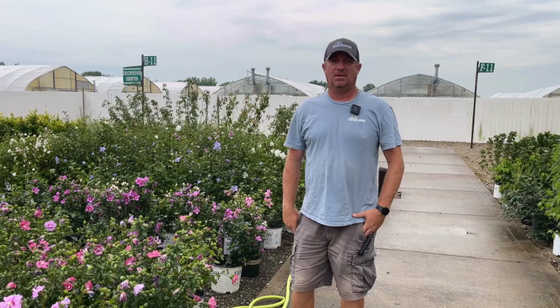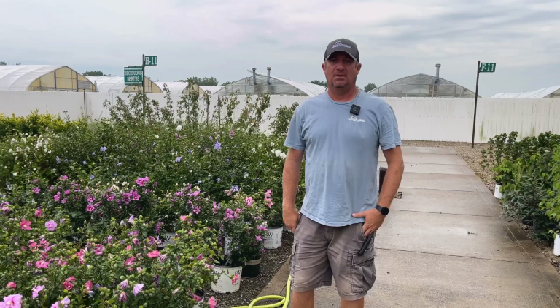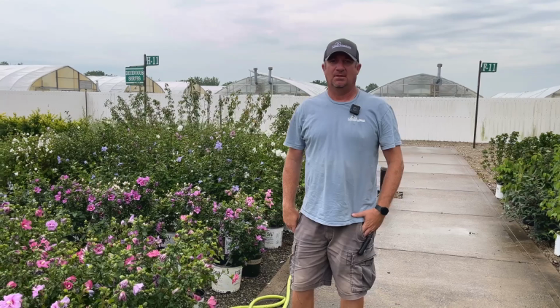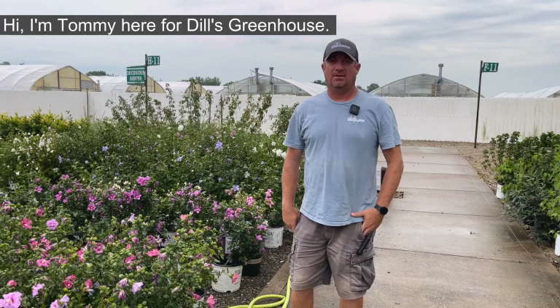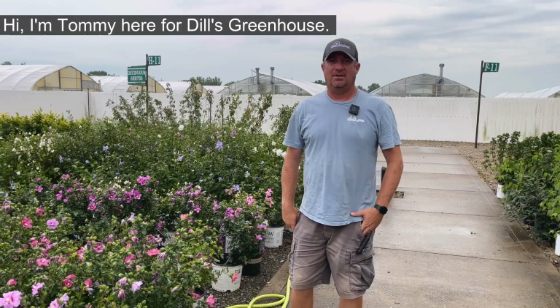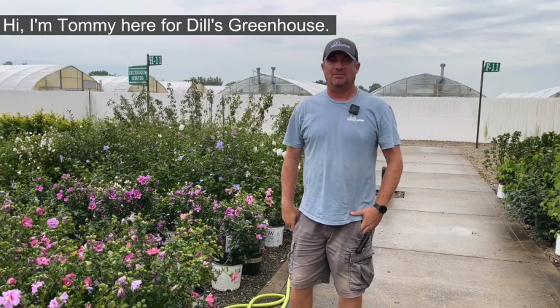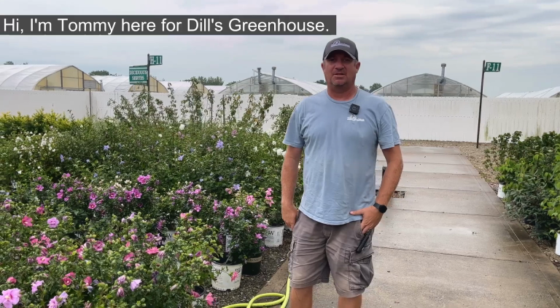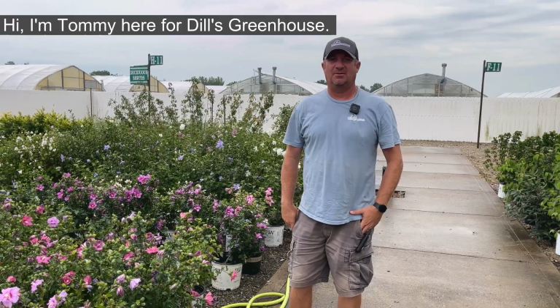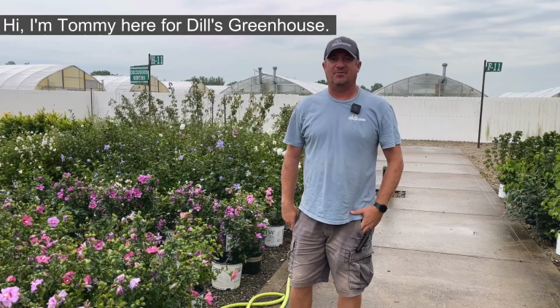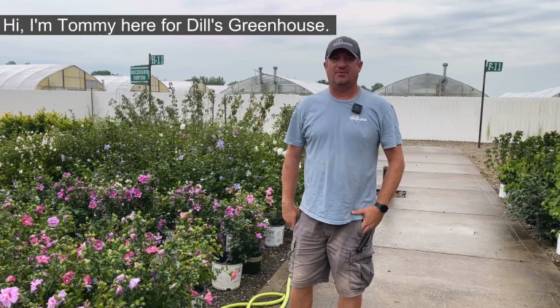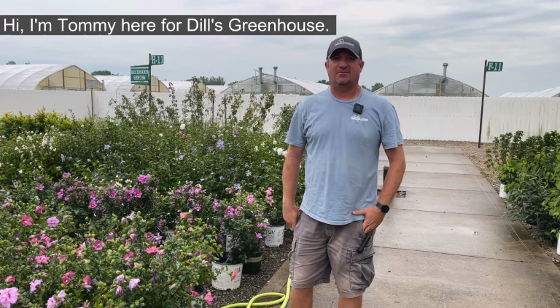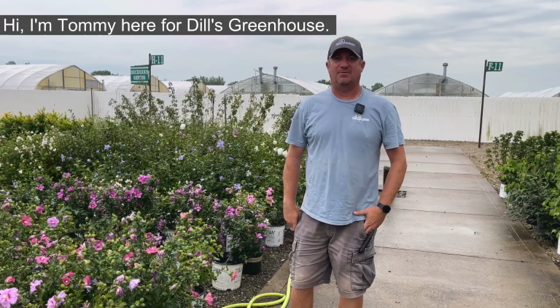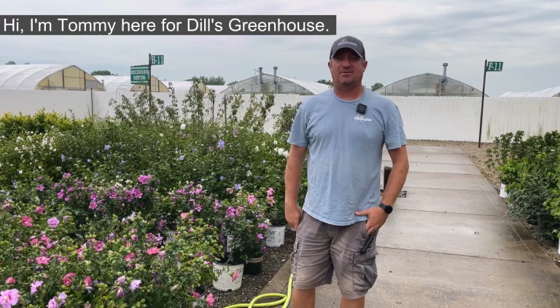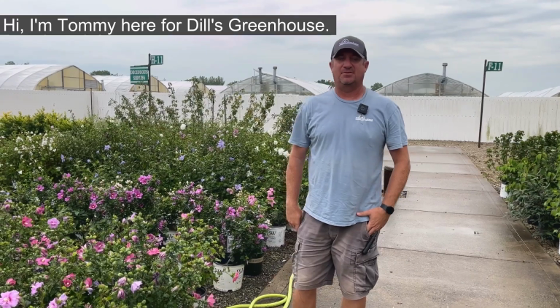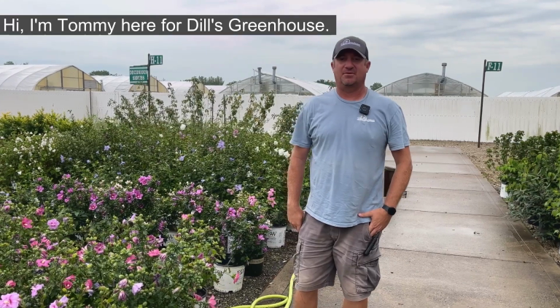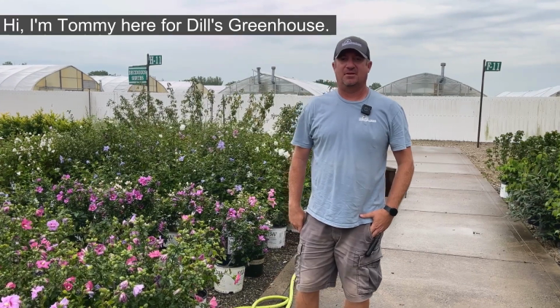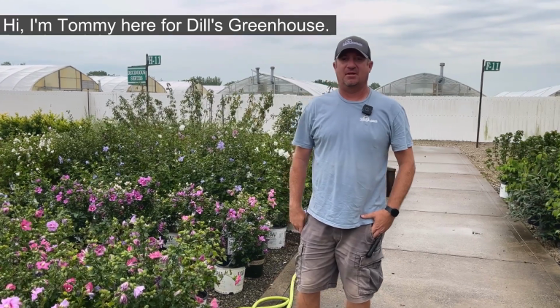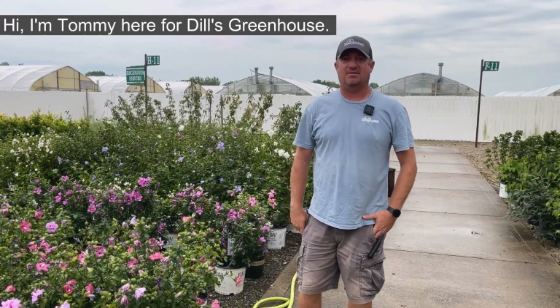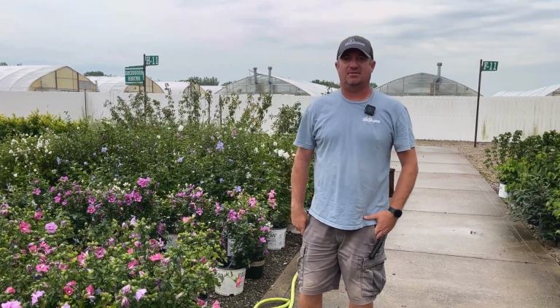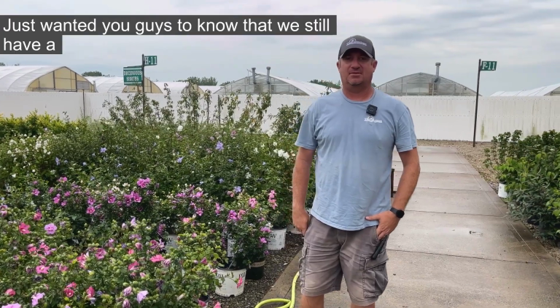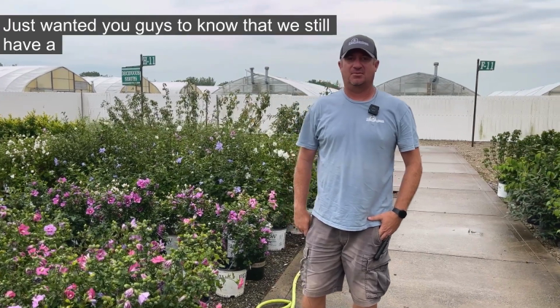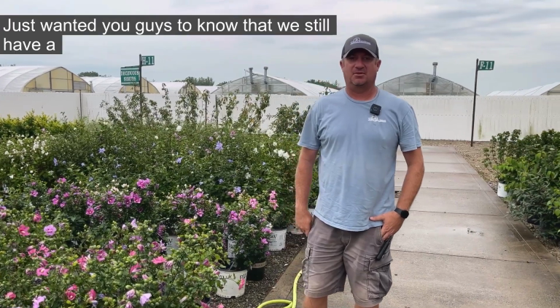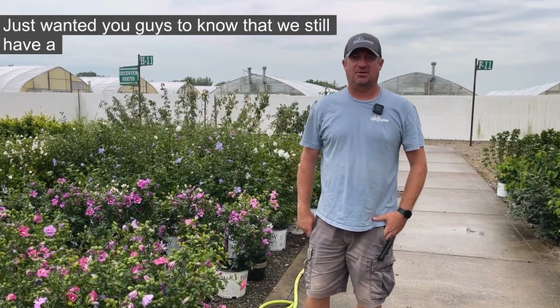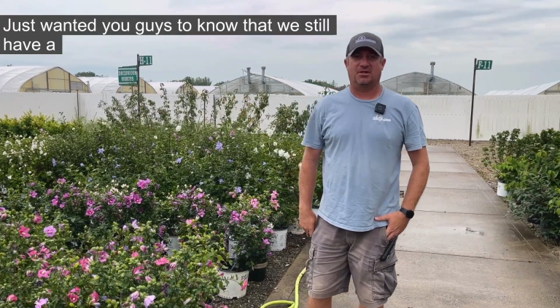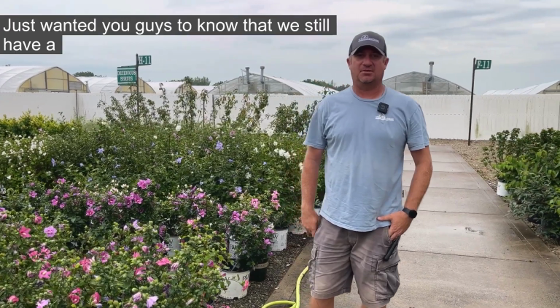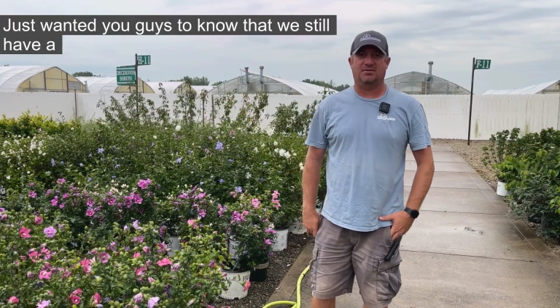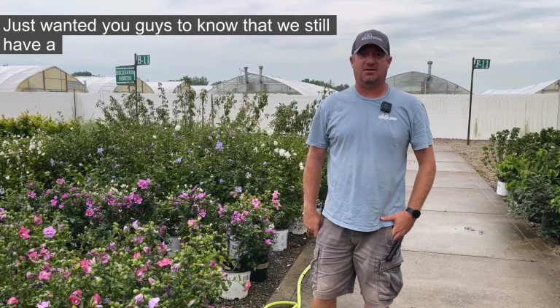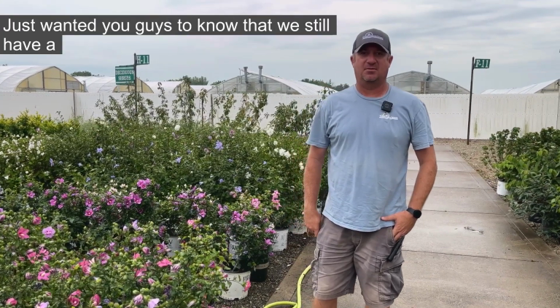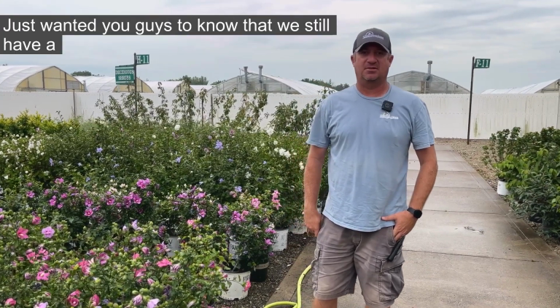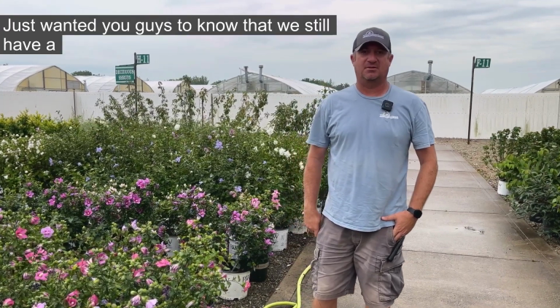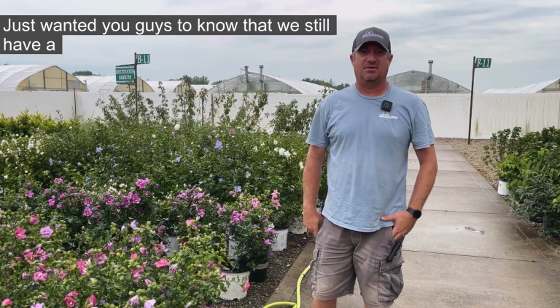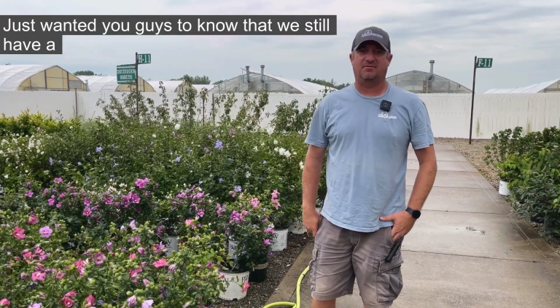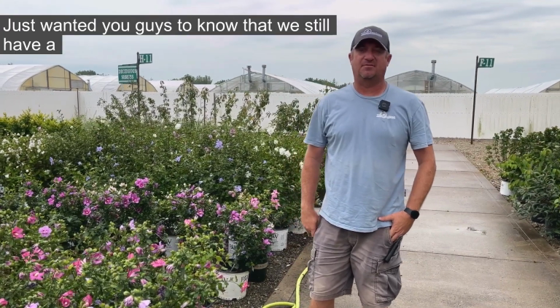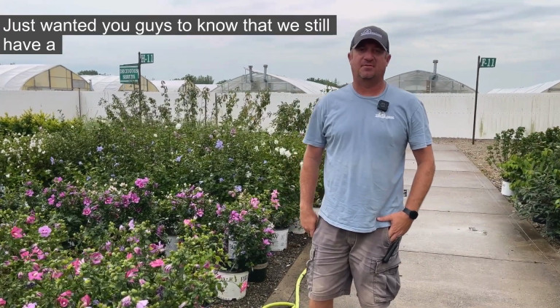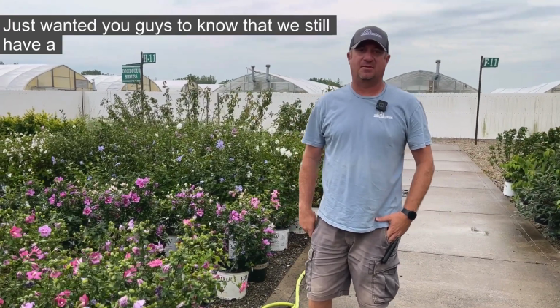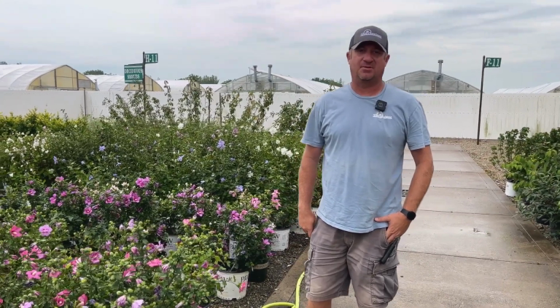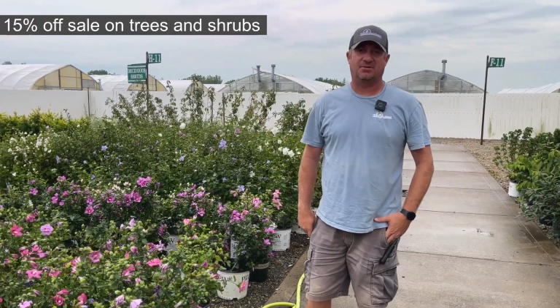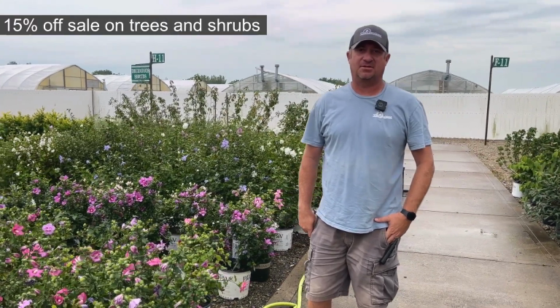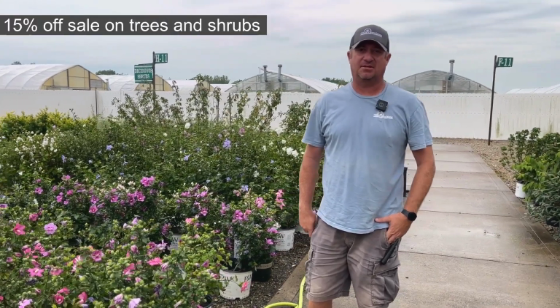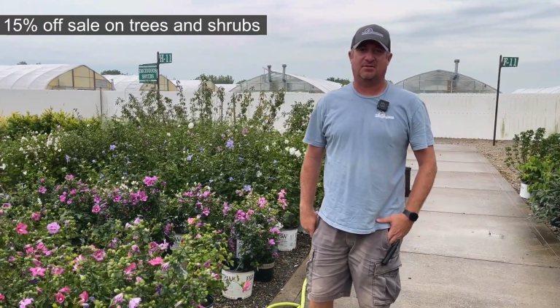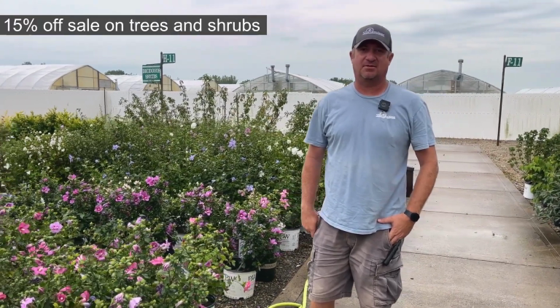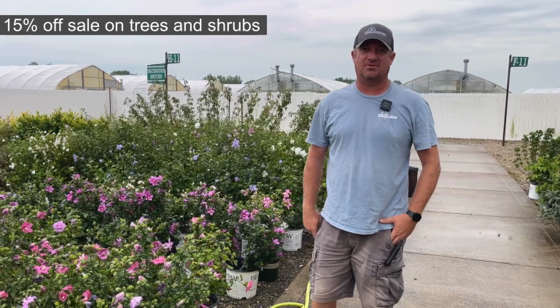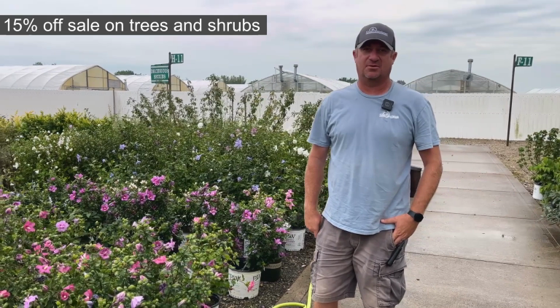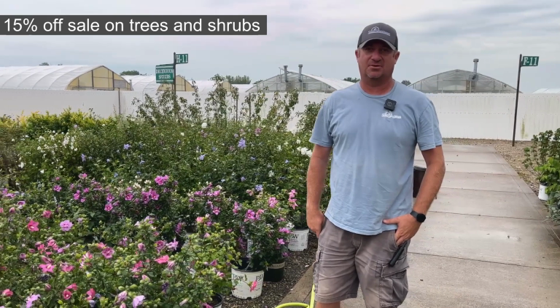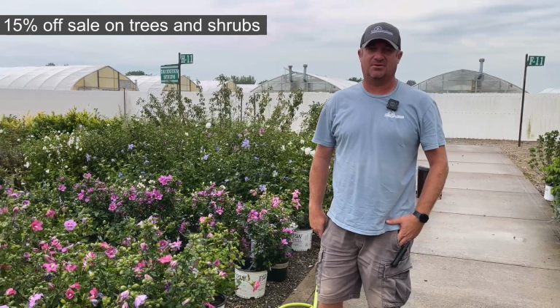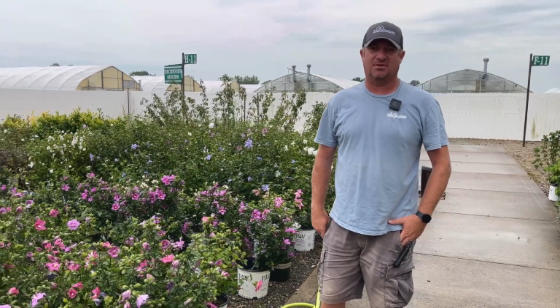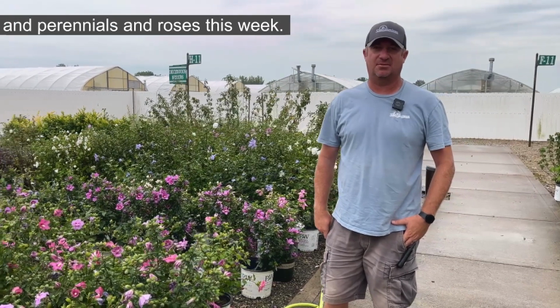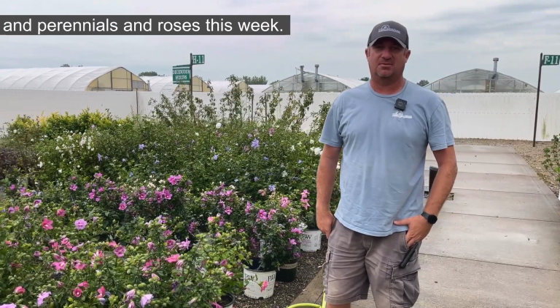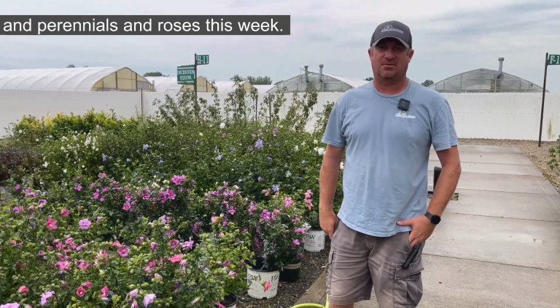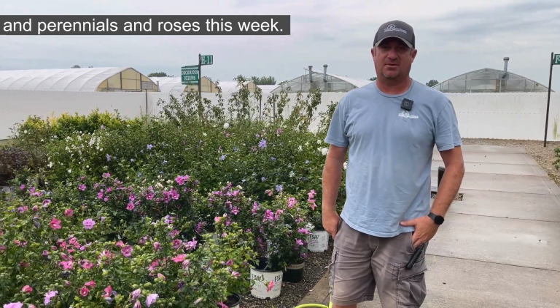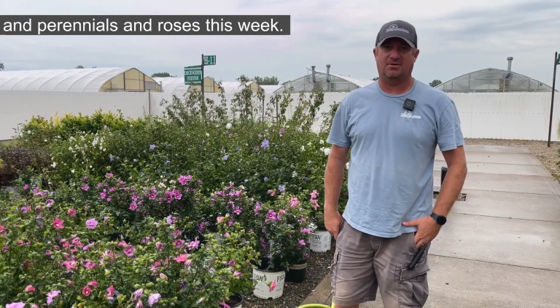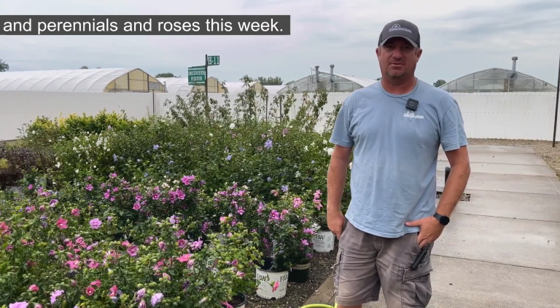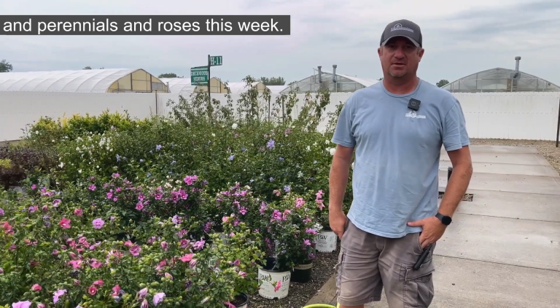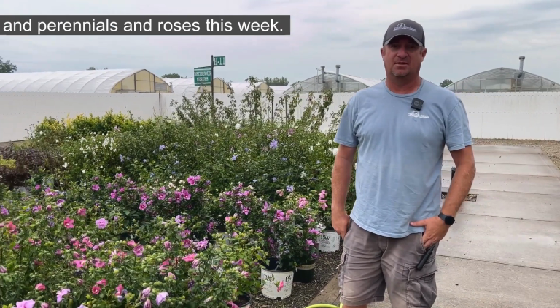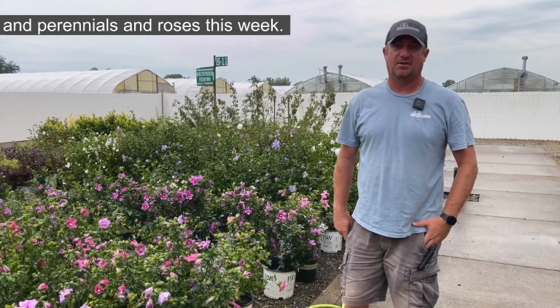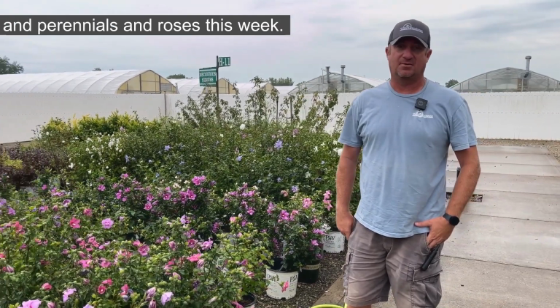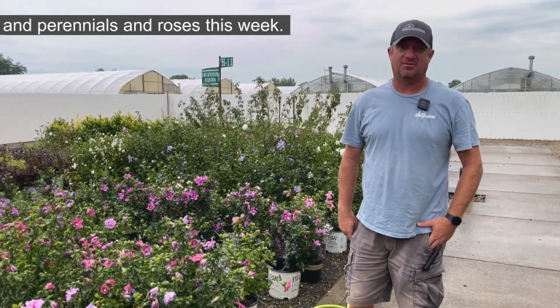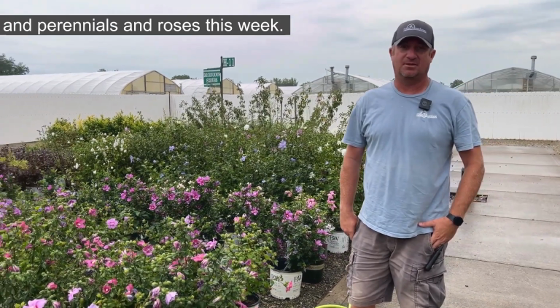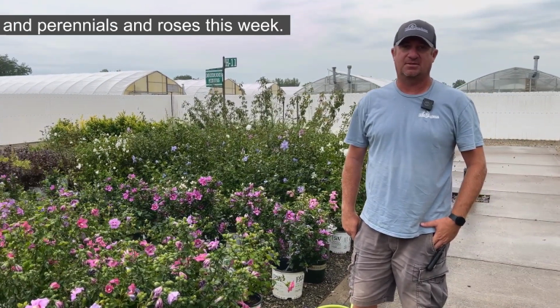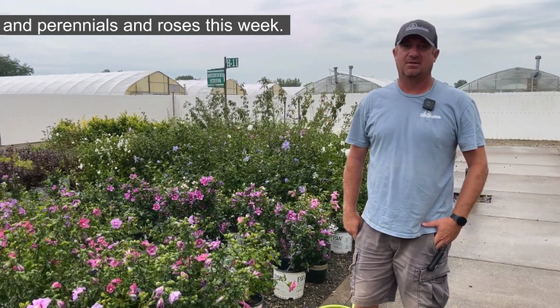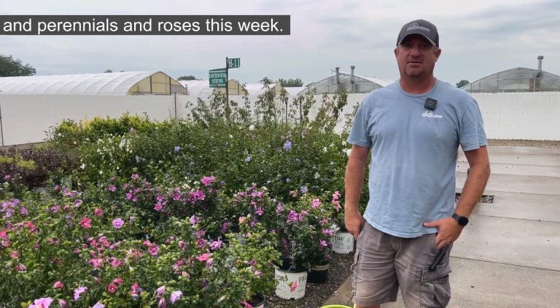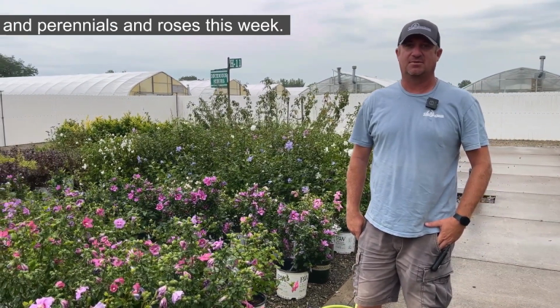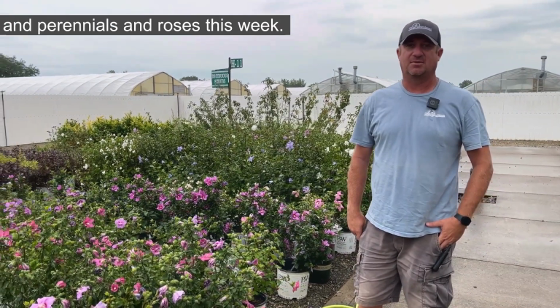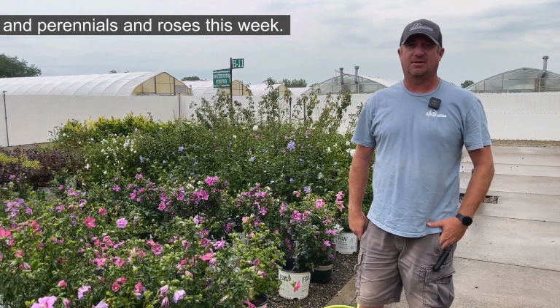Hi, I'm Tommy here for Dill's Greenhouse. Just to let you guys know that we still have a 15% sale on trees and shrubs and perennials and roses this week.